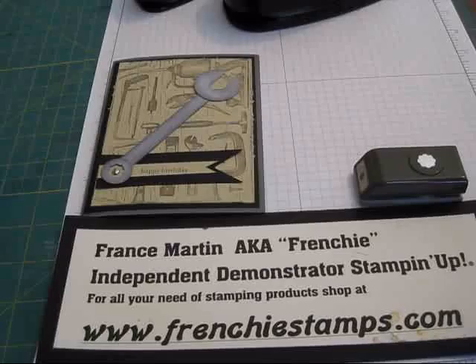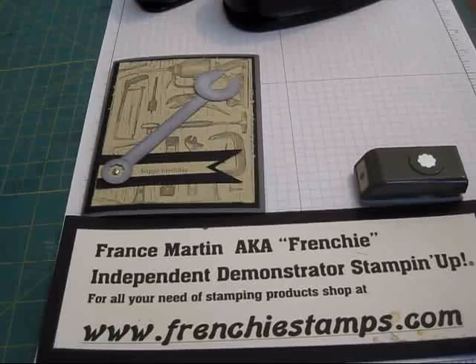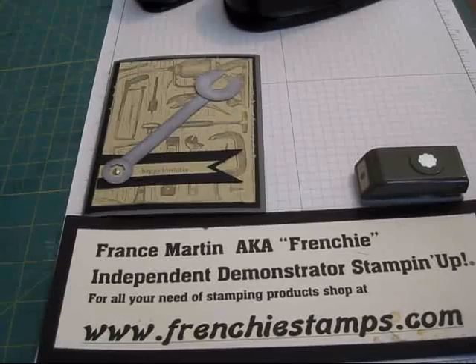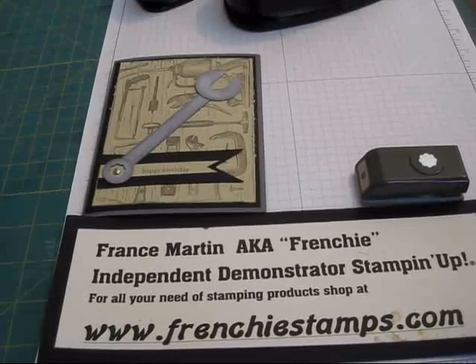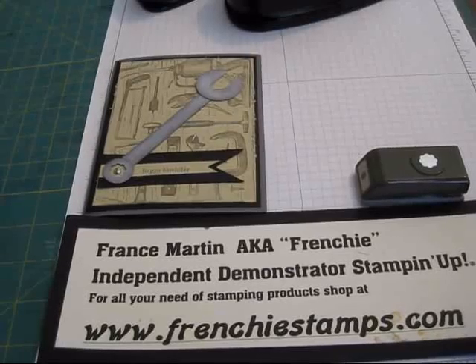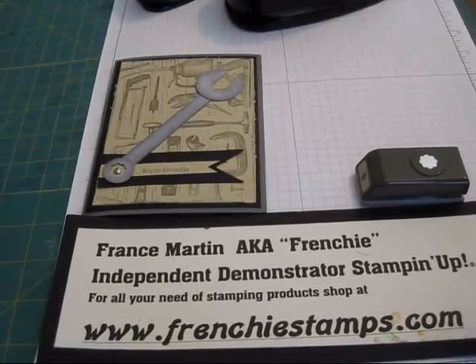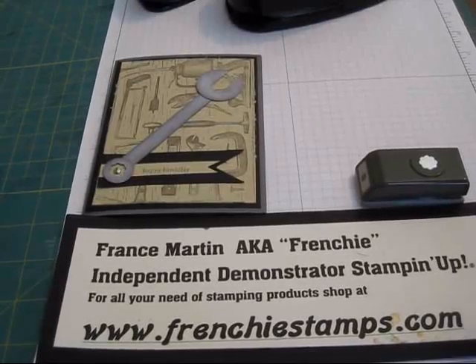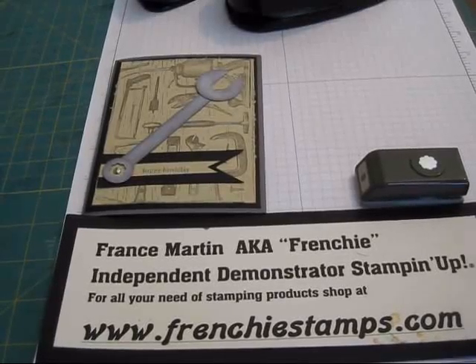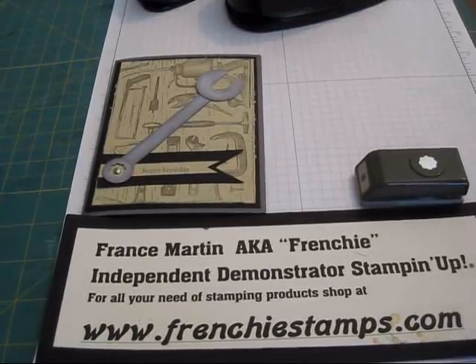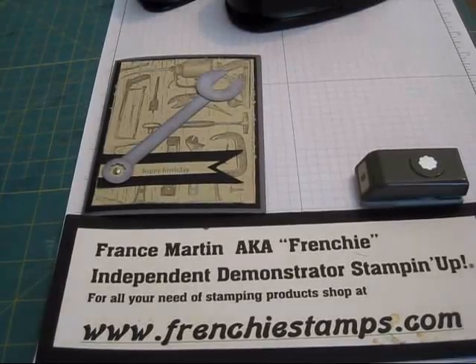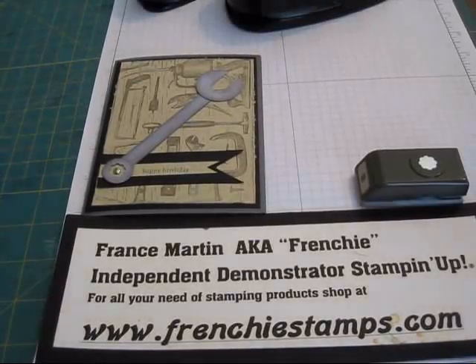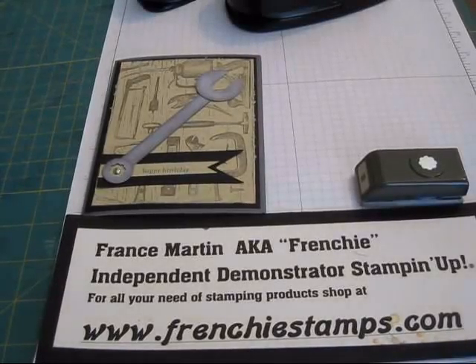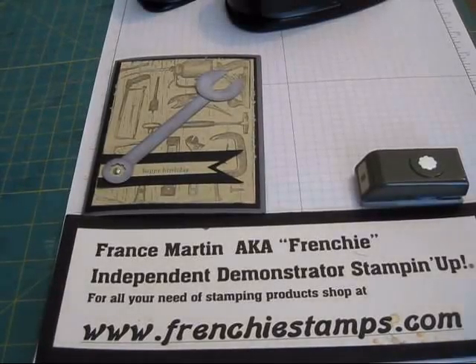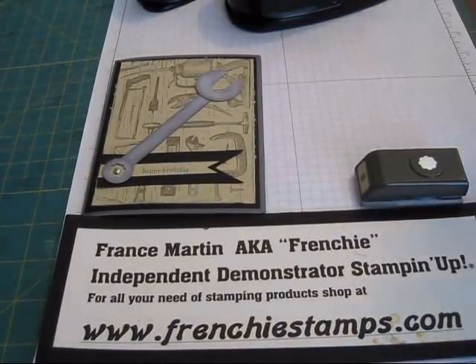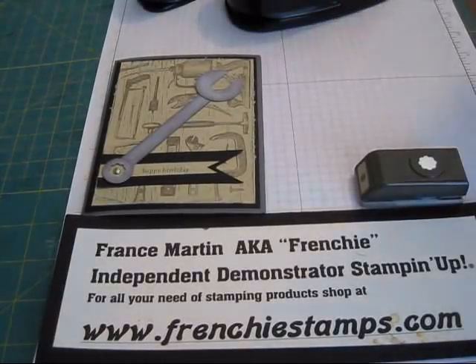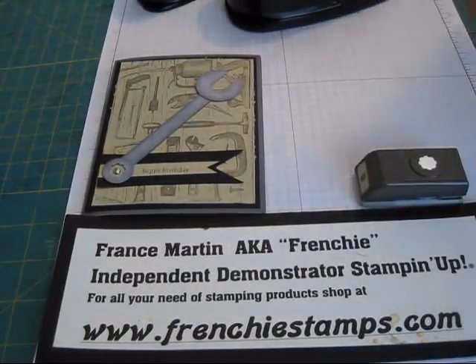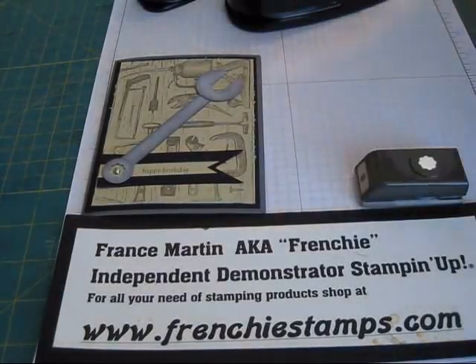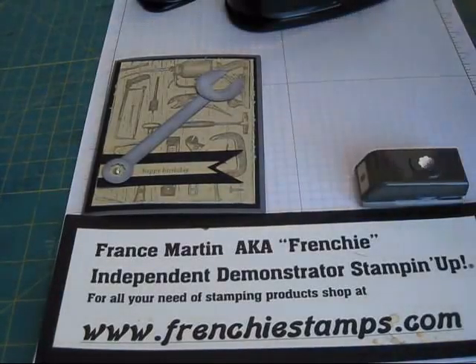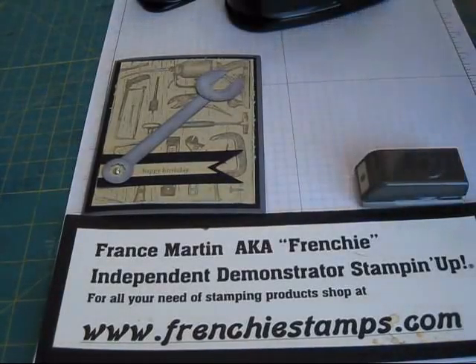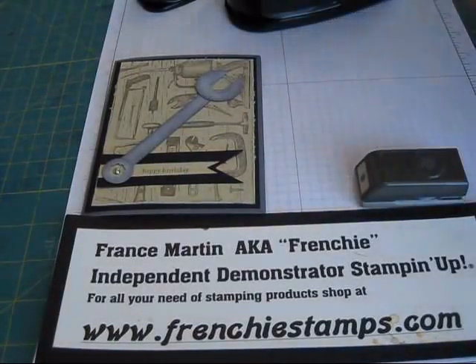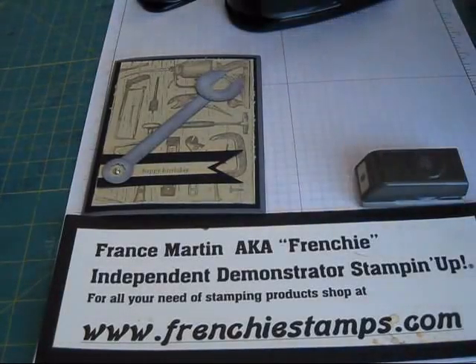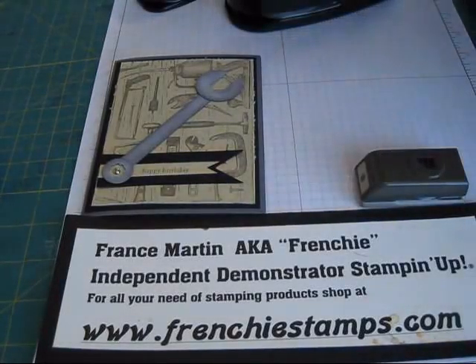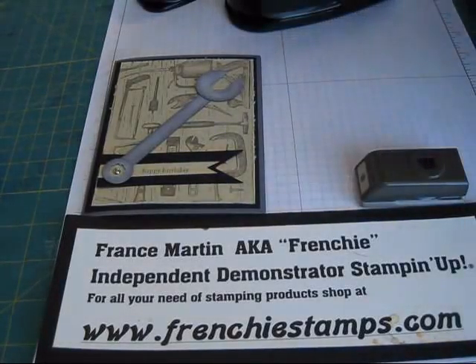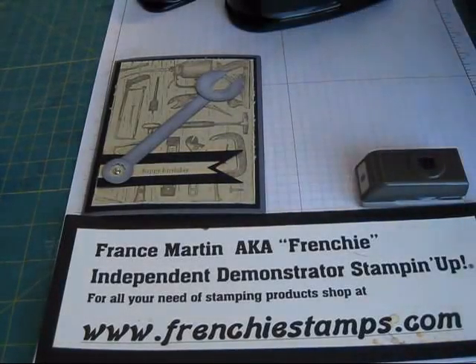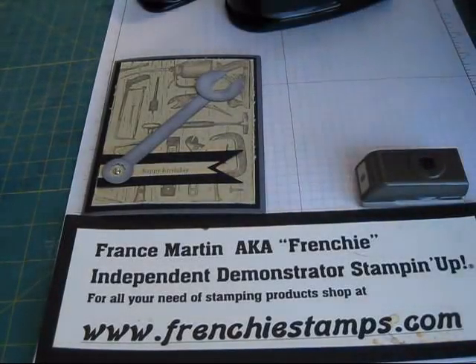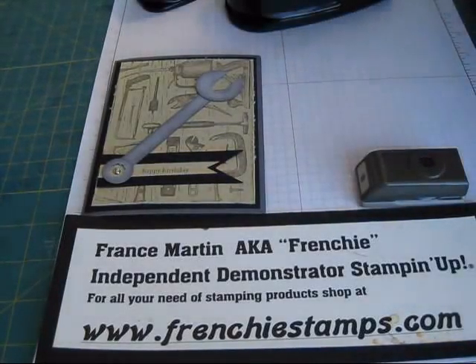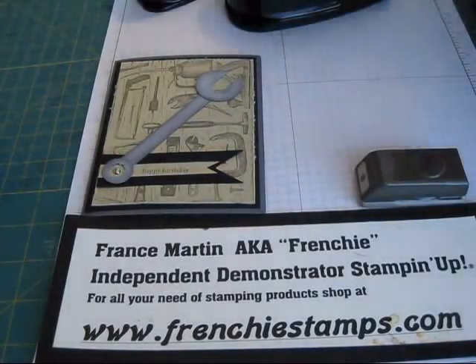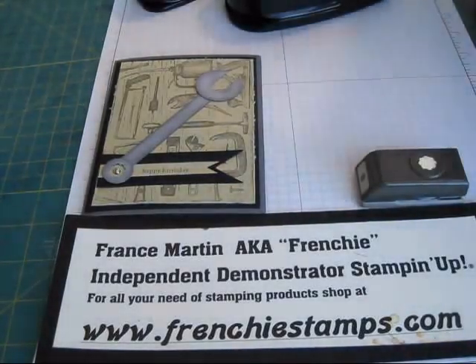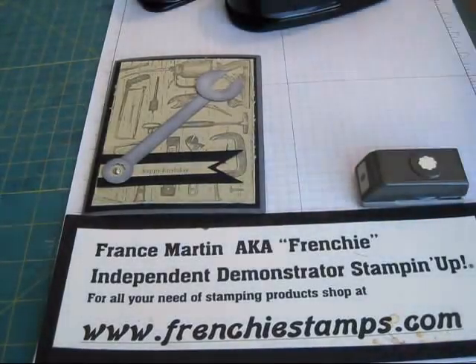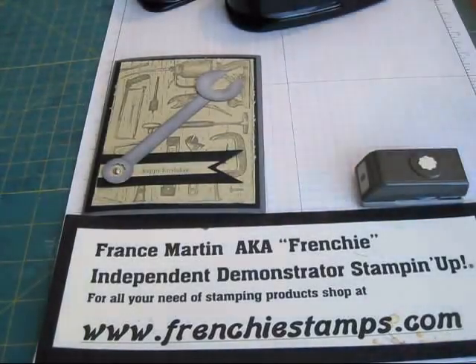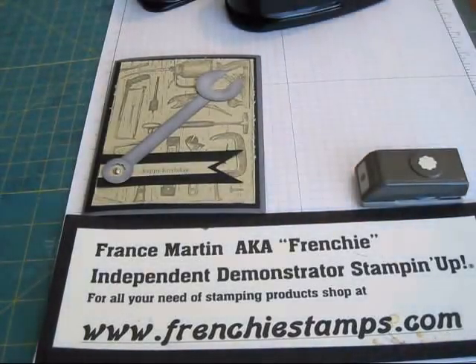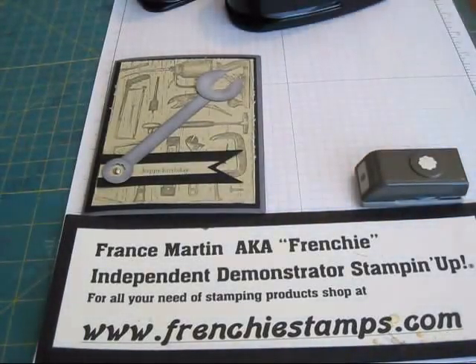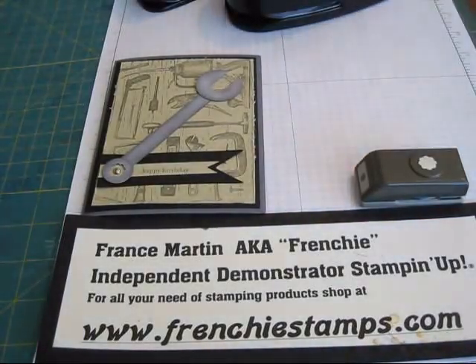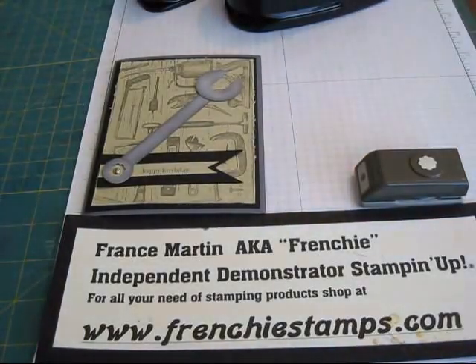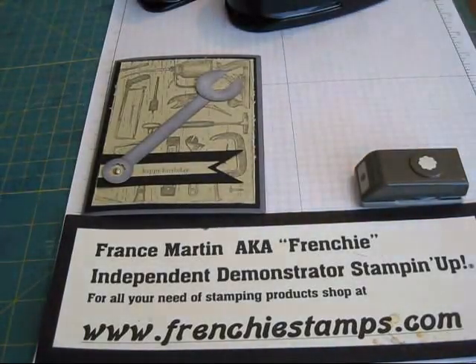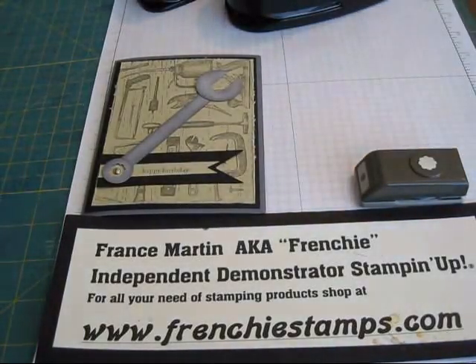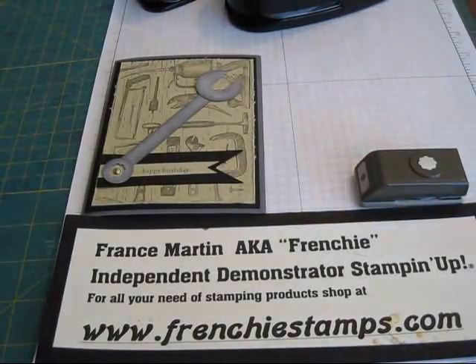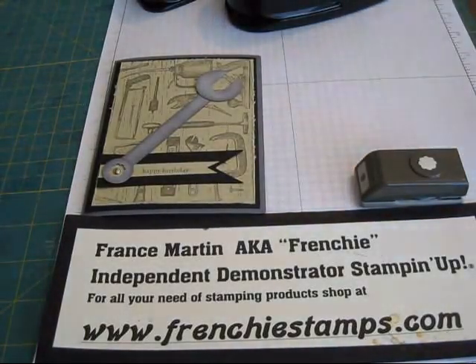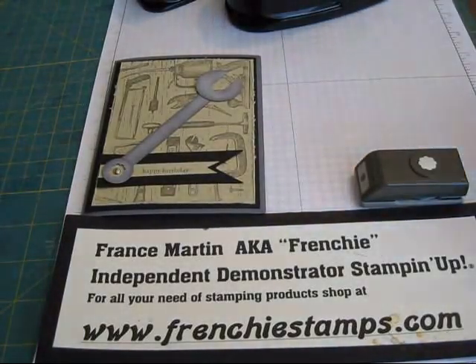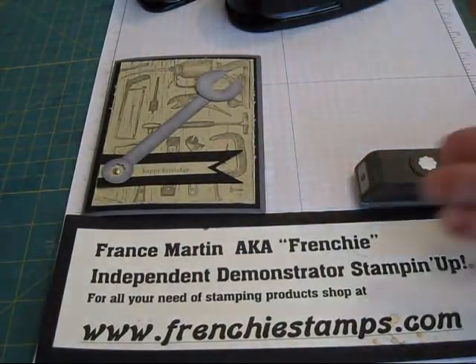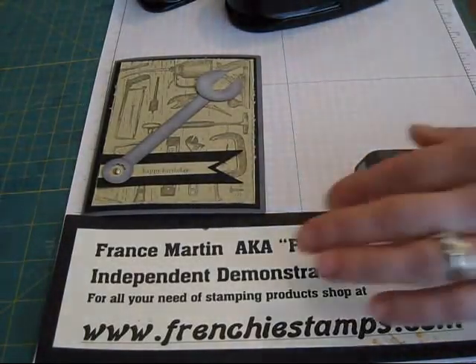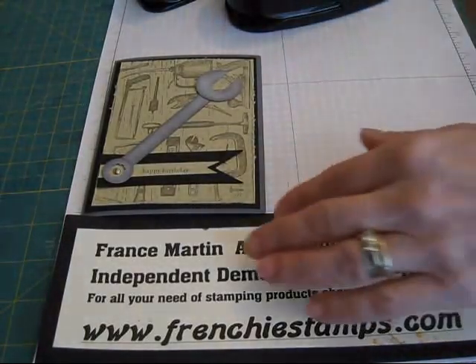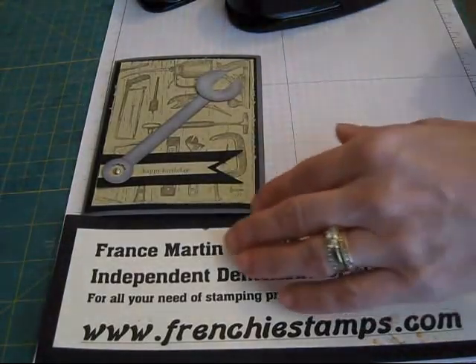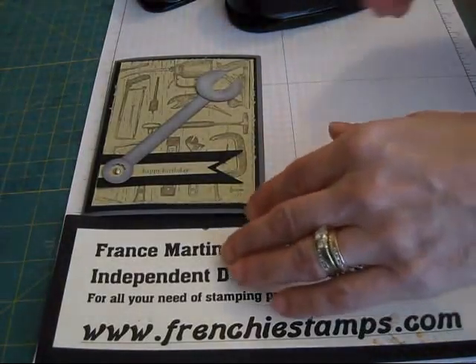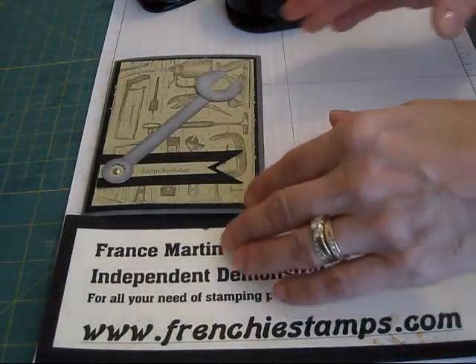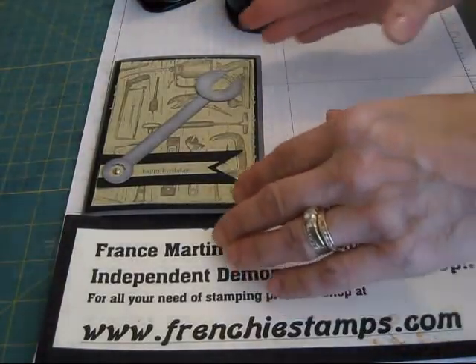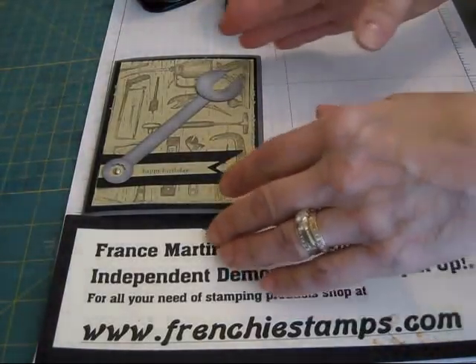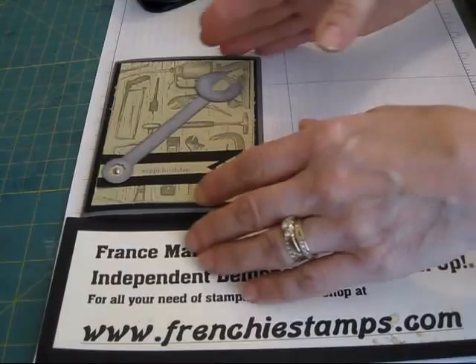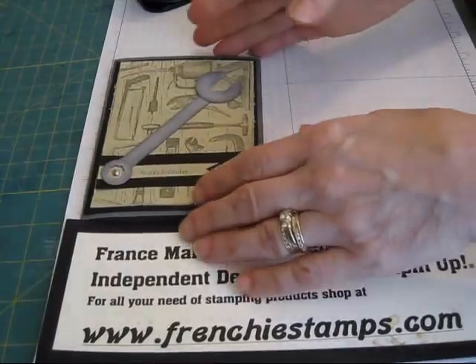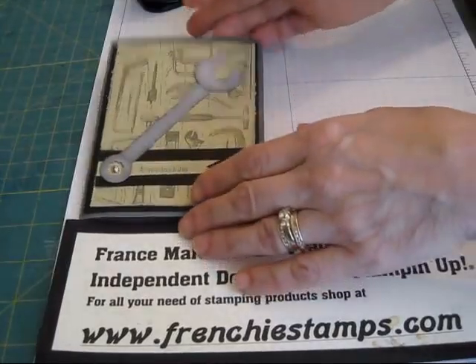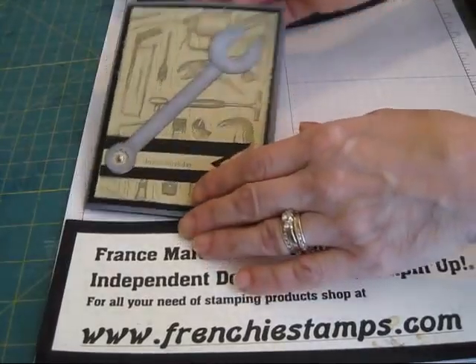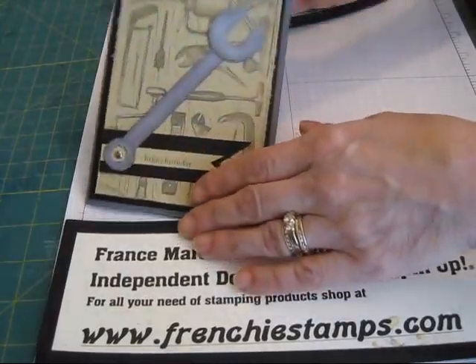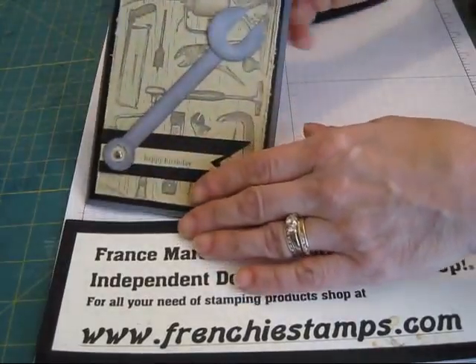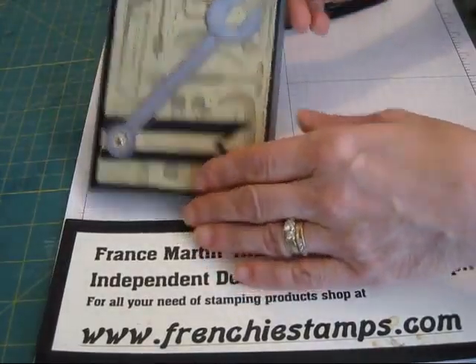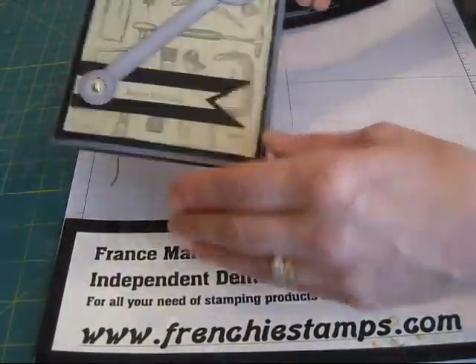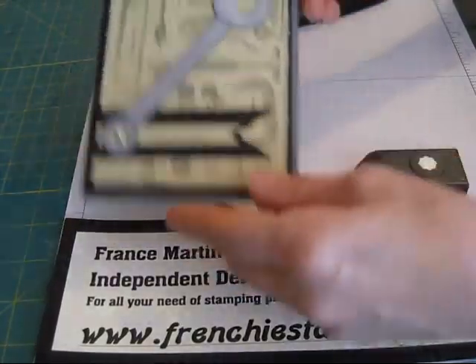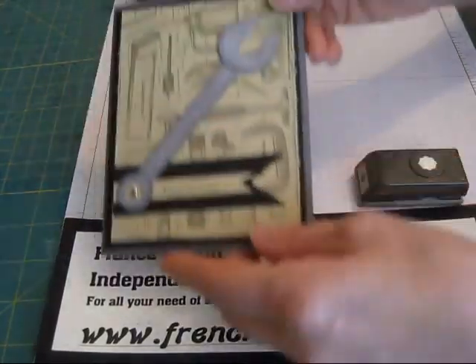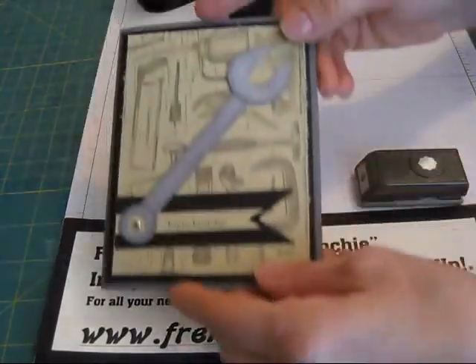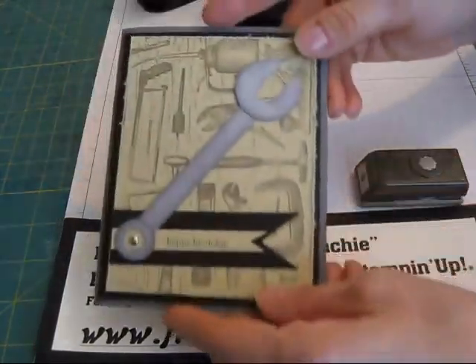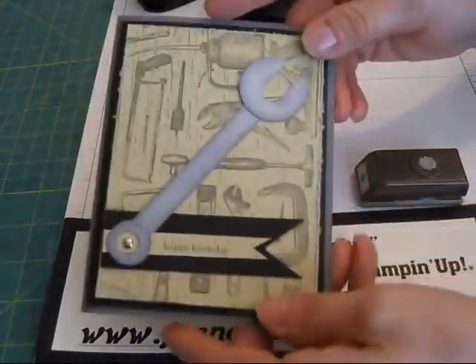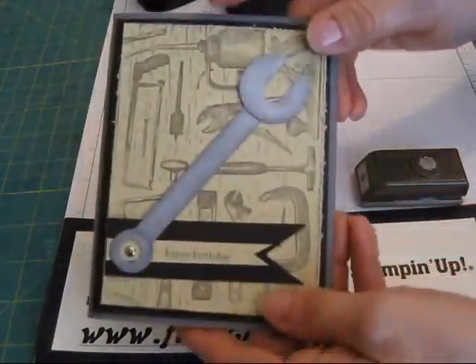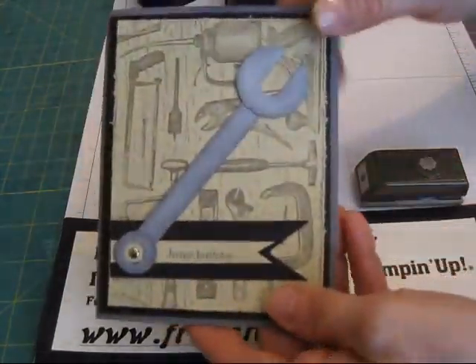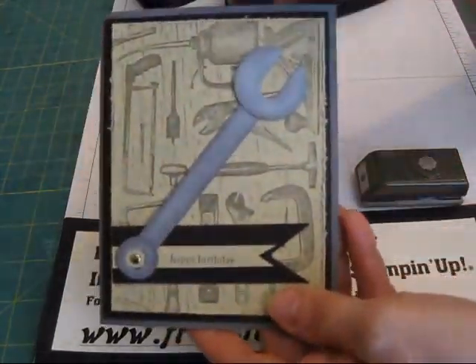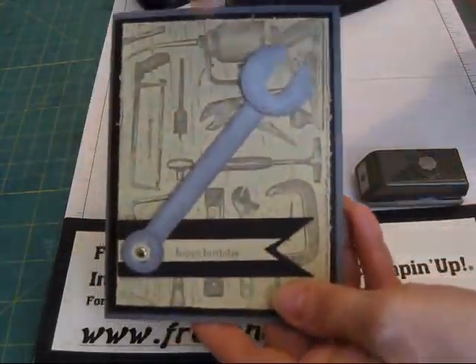Hello Stamper, welcome to French's video. Today I'm going to show you how to do punch art to make a wrench.